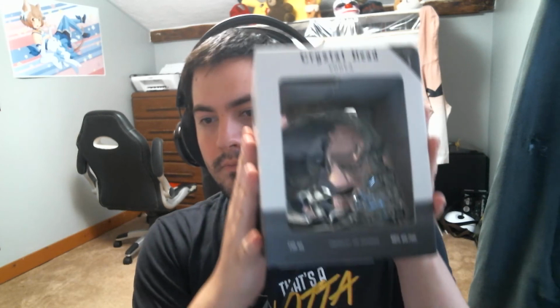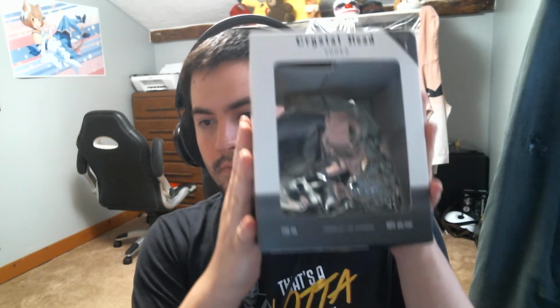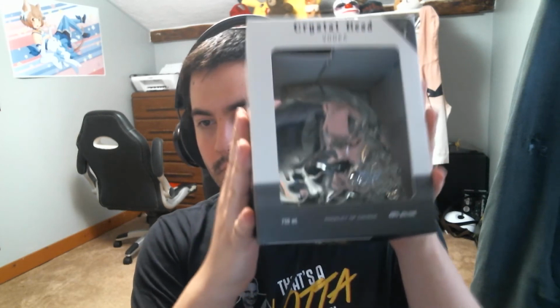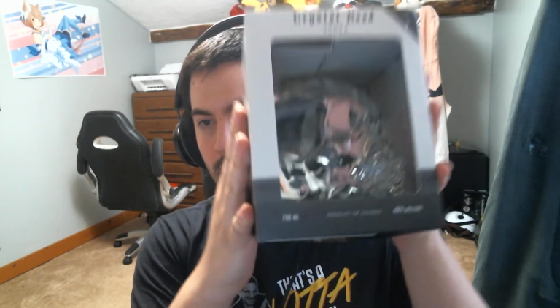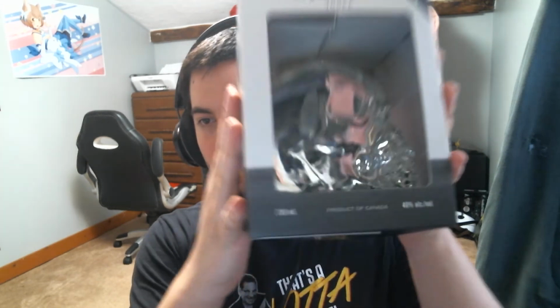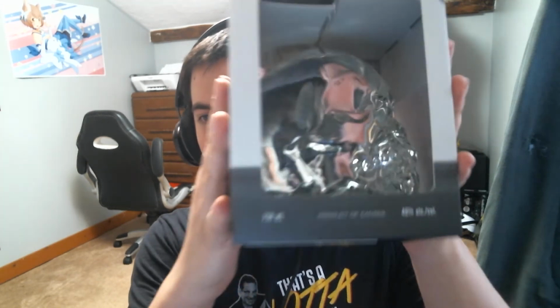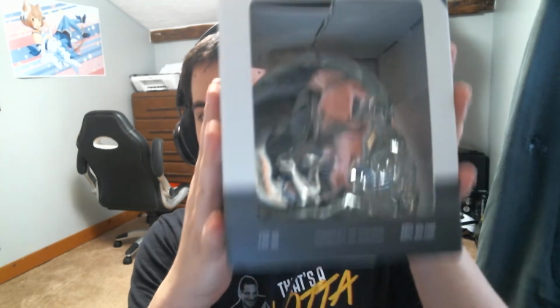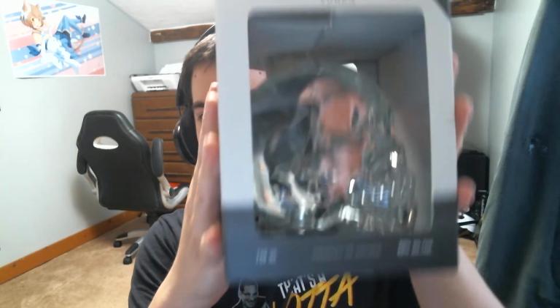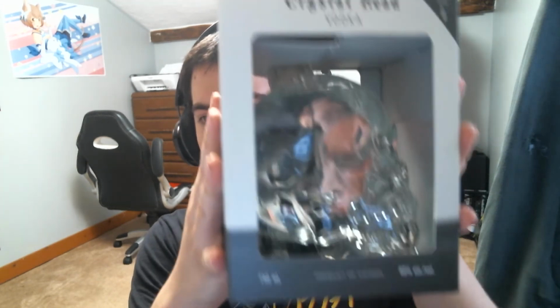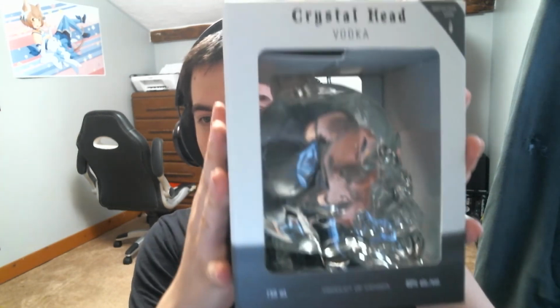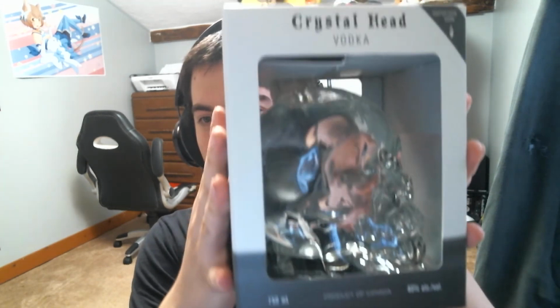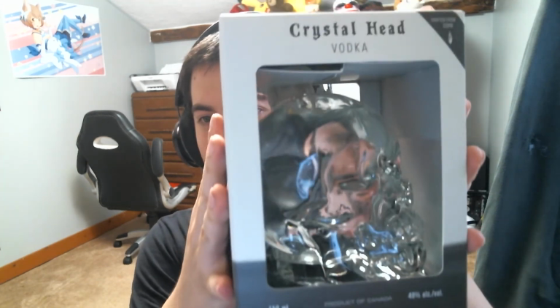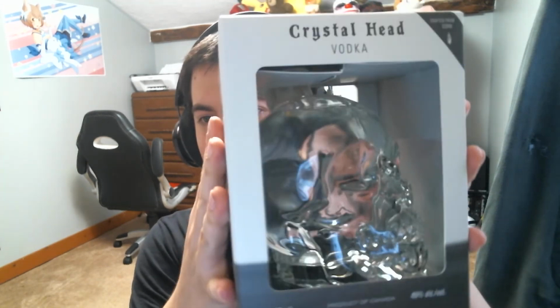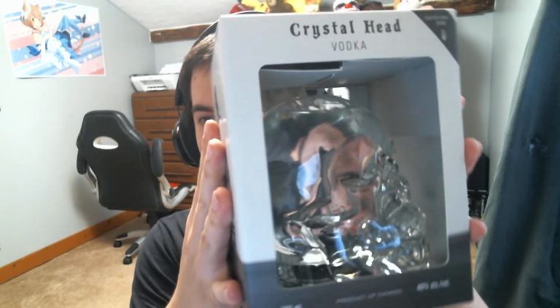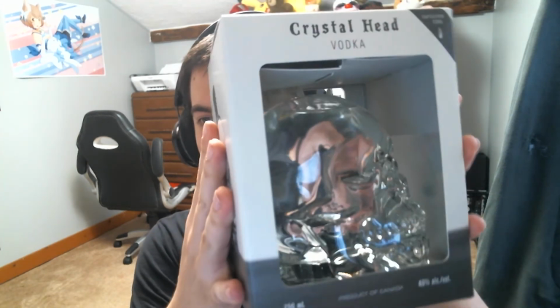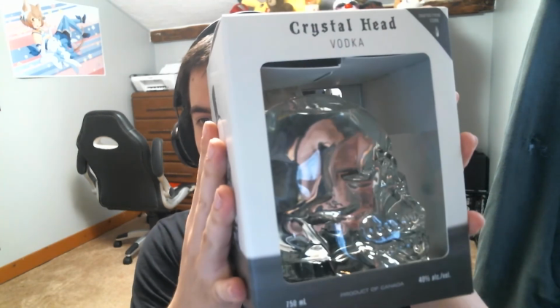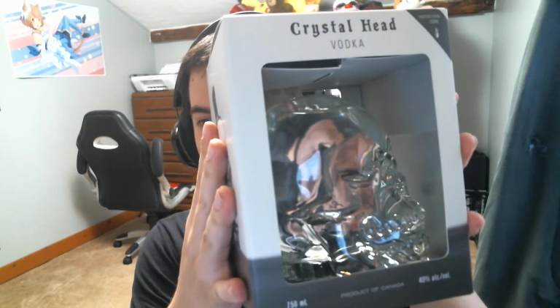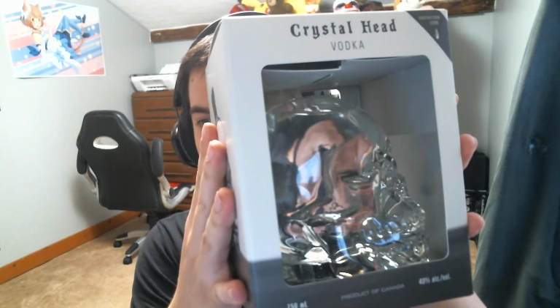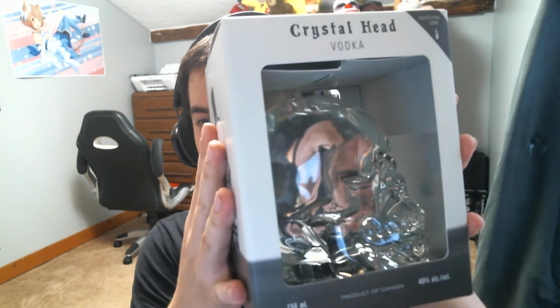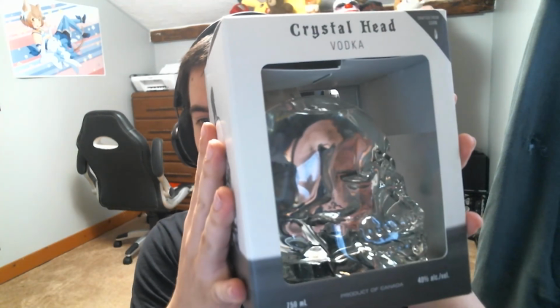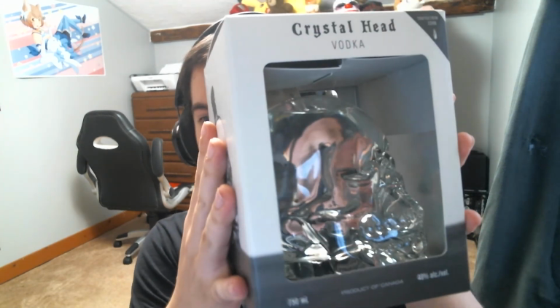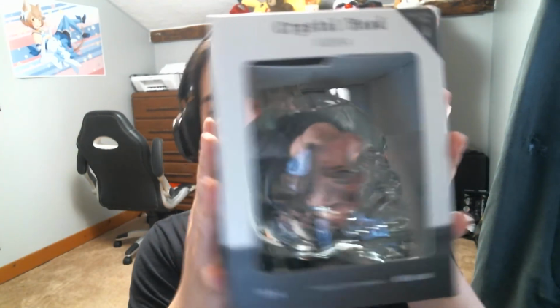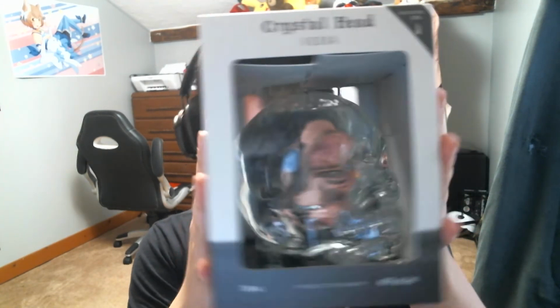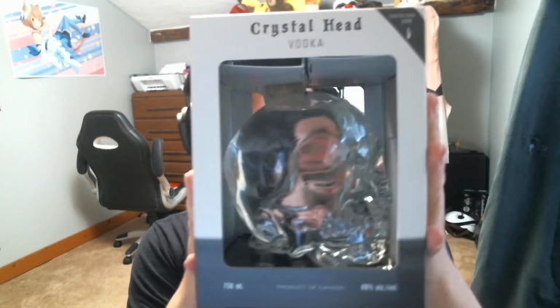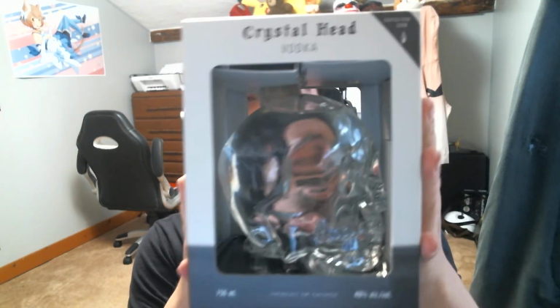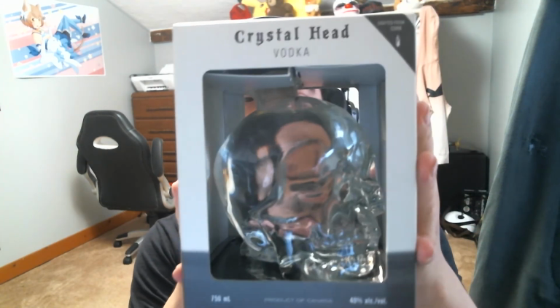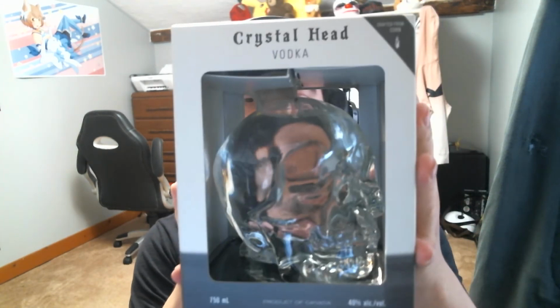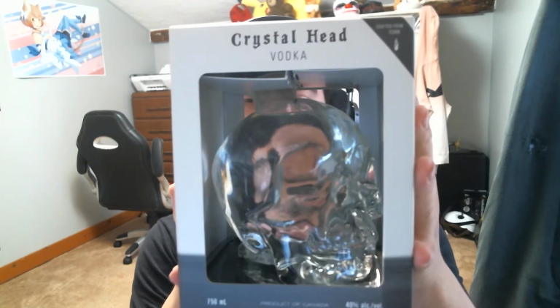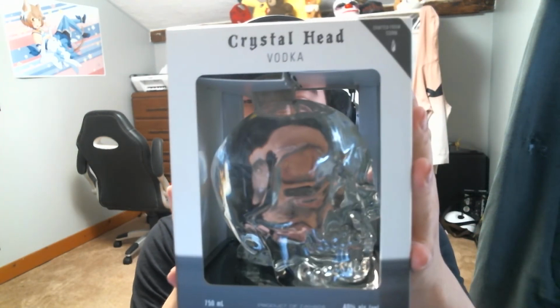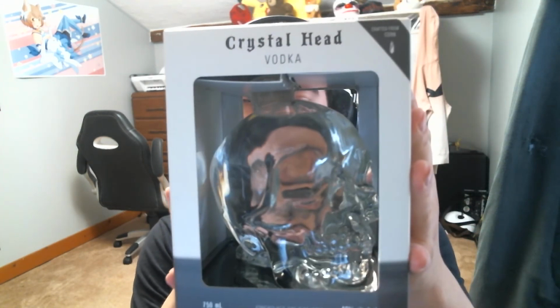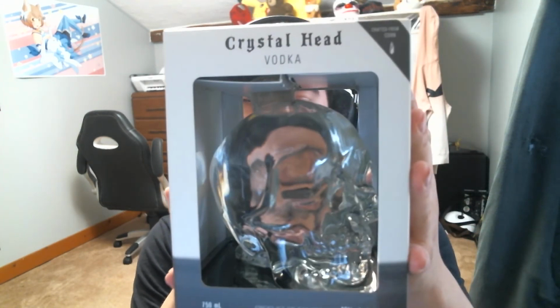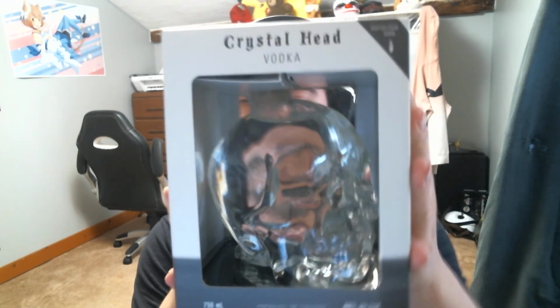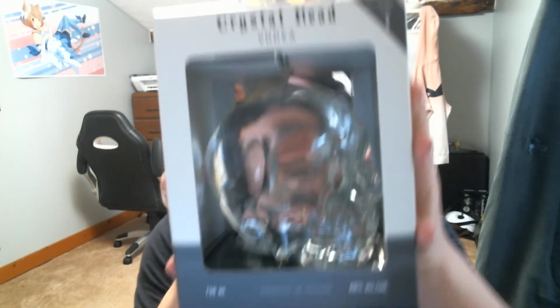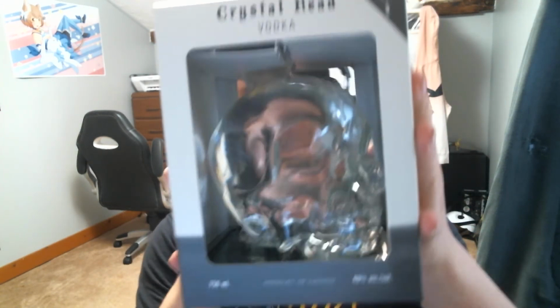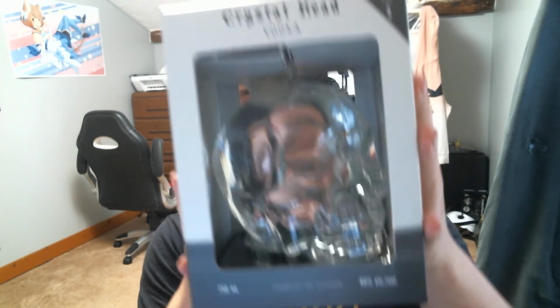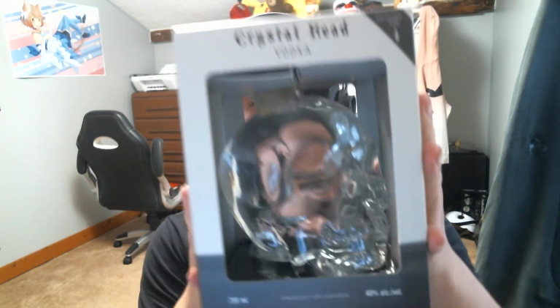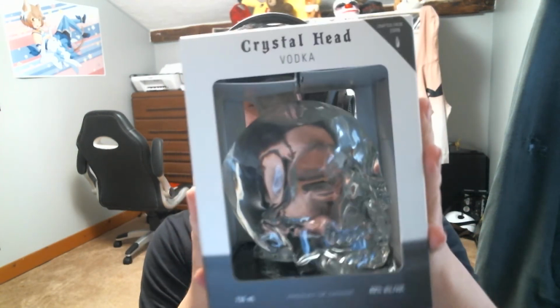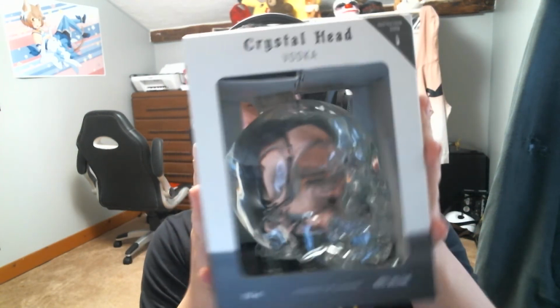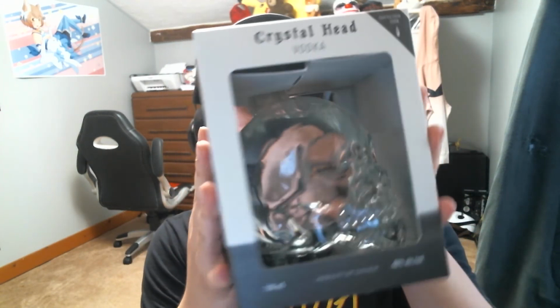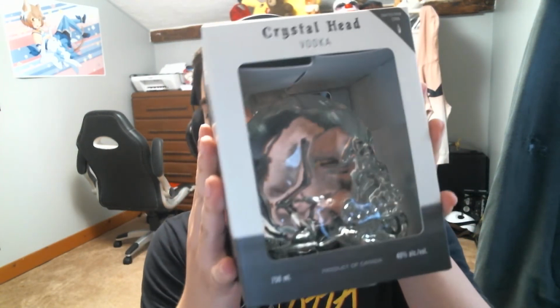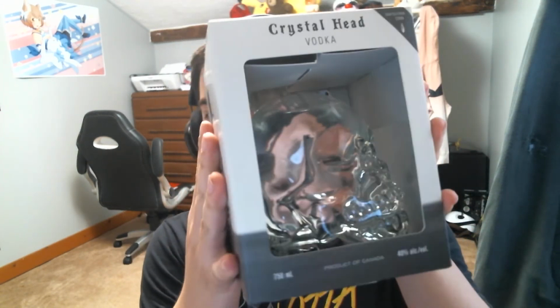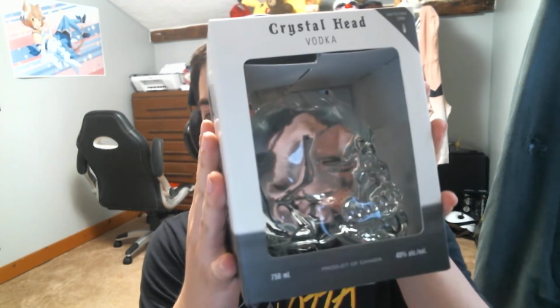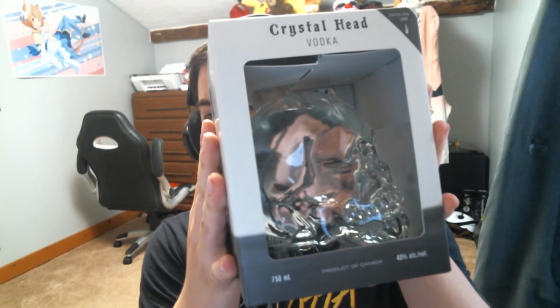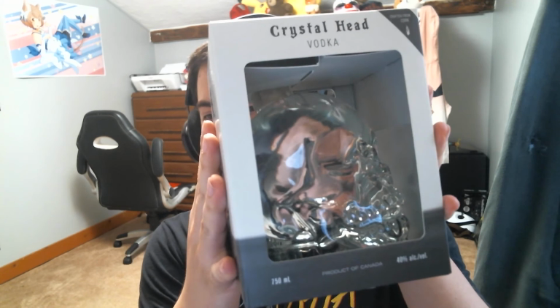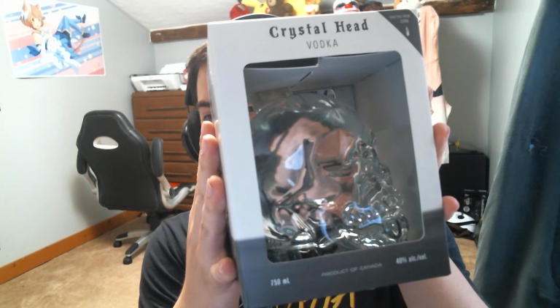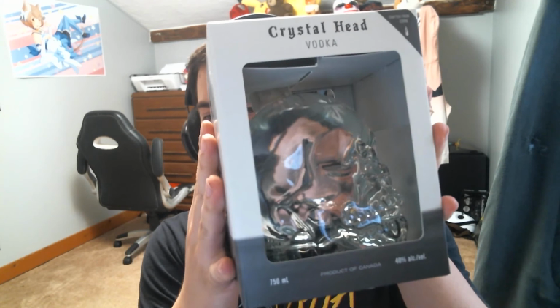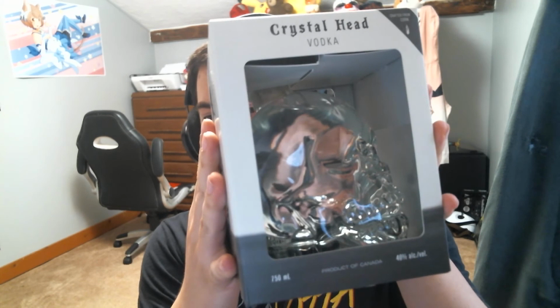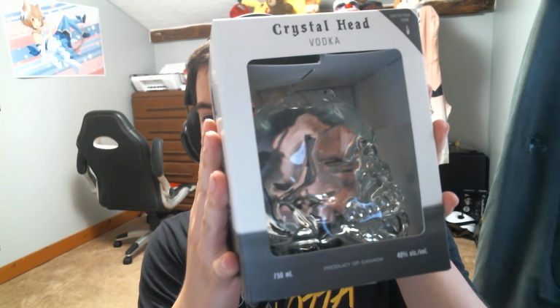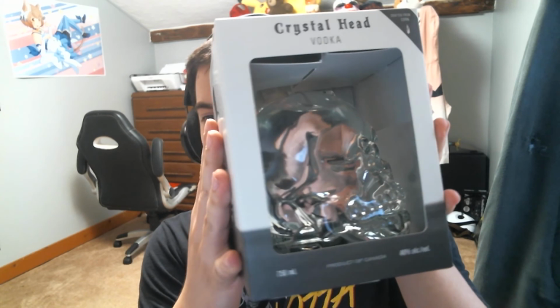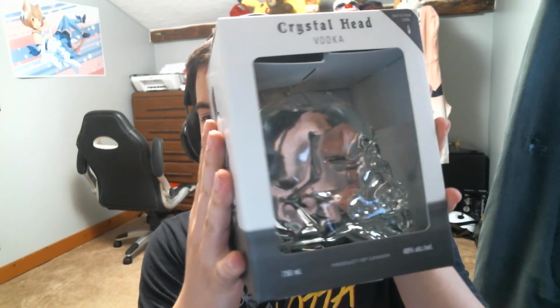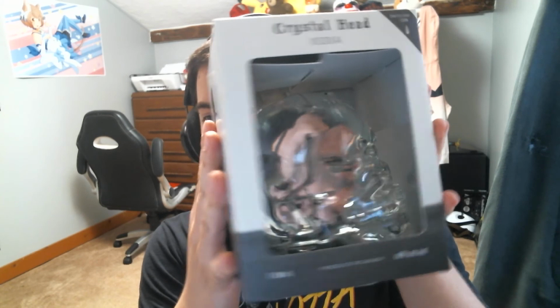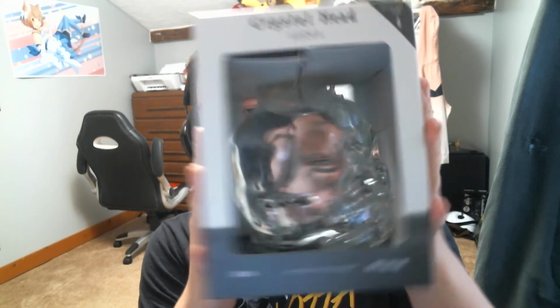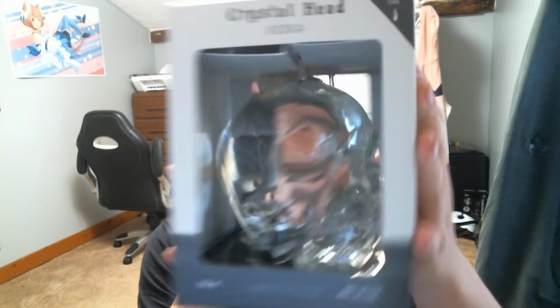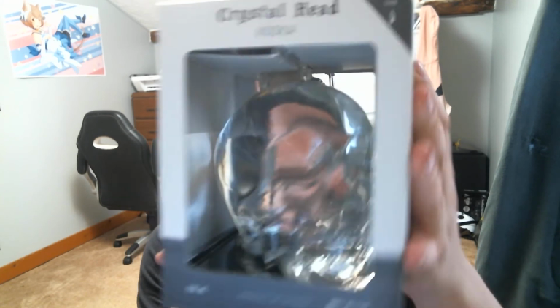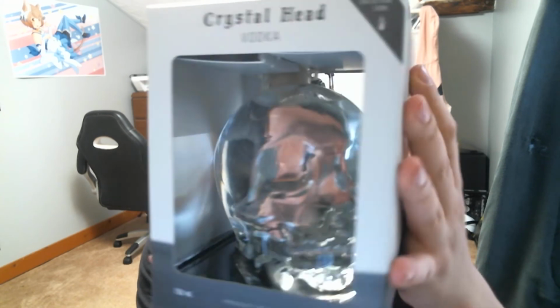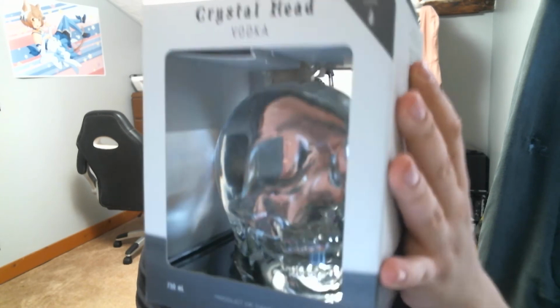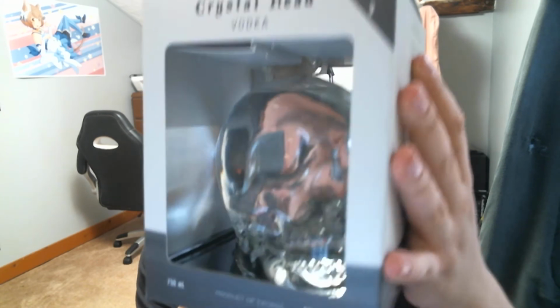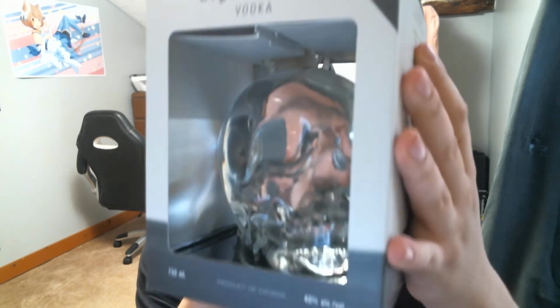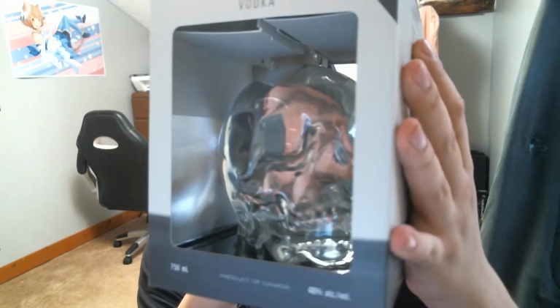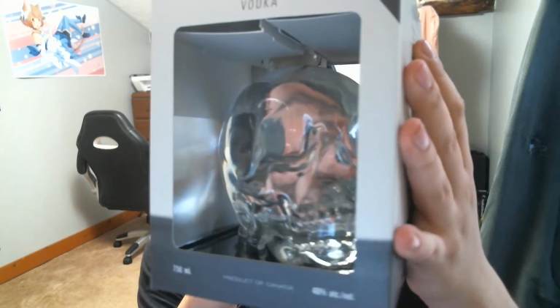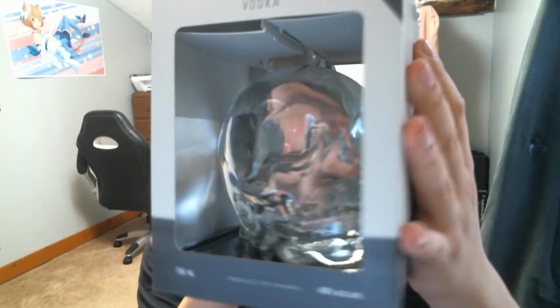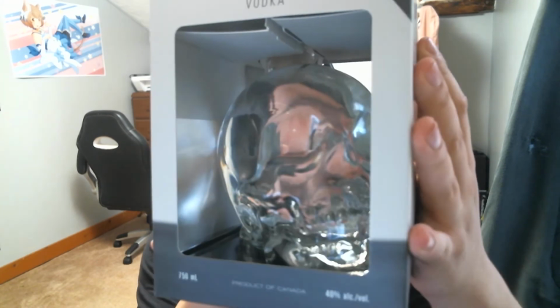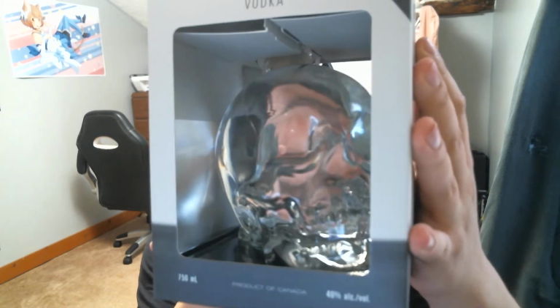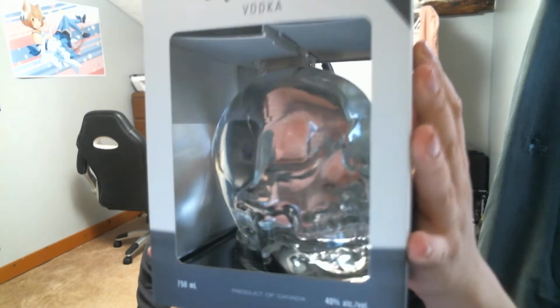I picked up the Crystal Head Vodka. I always say Crystal Skull — it's Crystal Head Vodka, but I call it Crystal Skull Vodka because that's what it is. It's a skull.